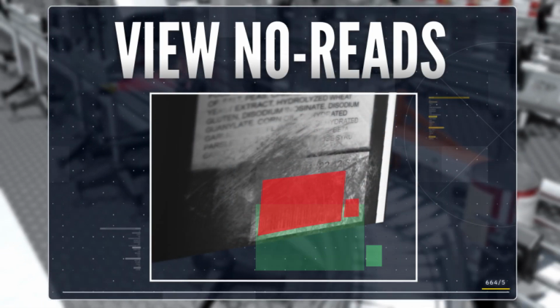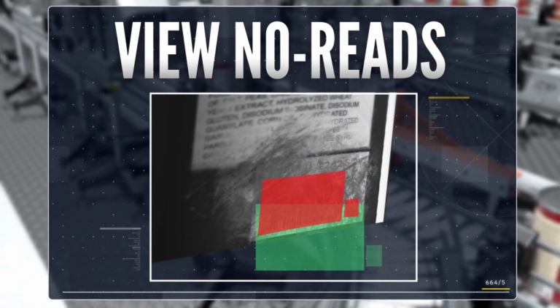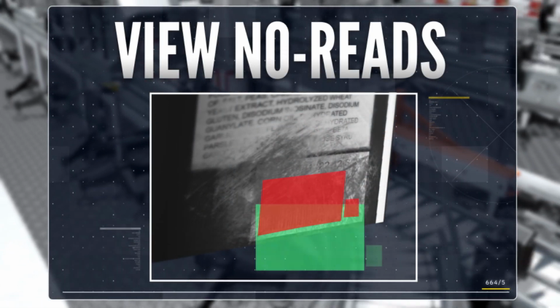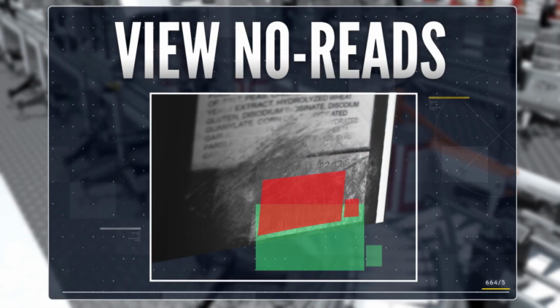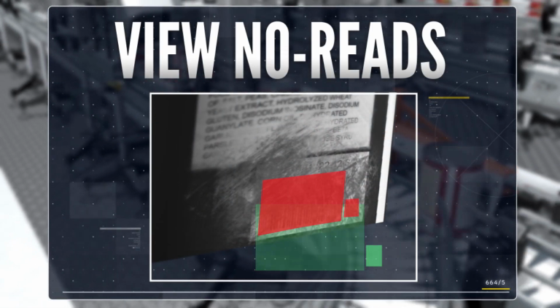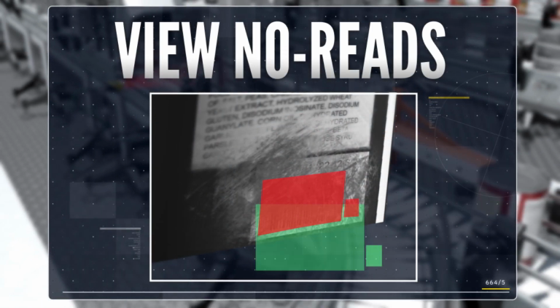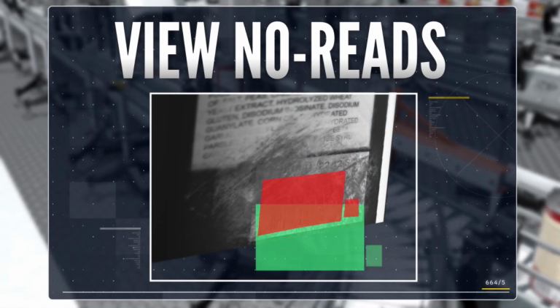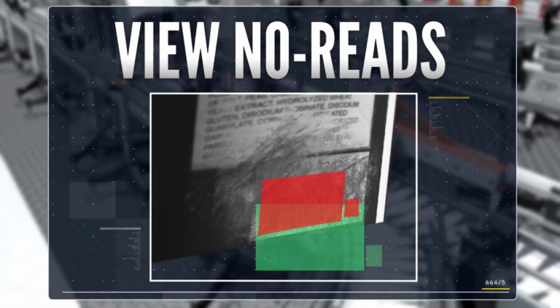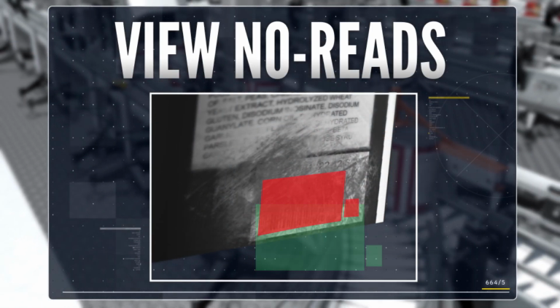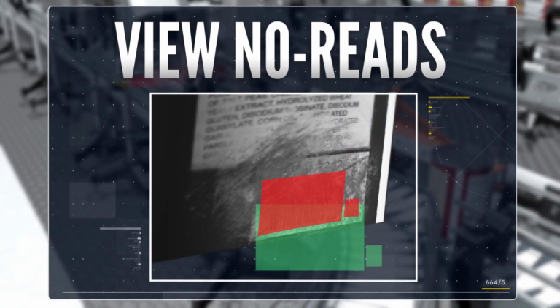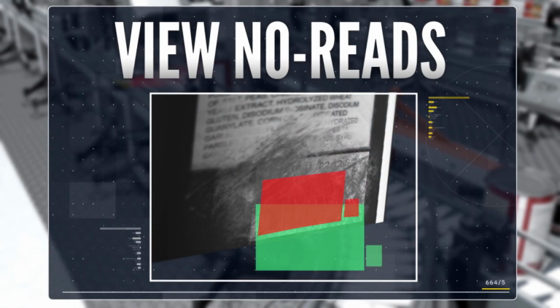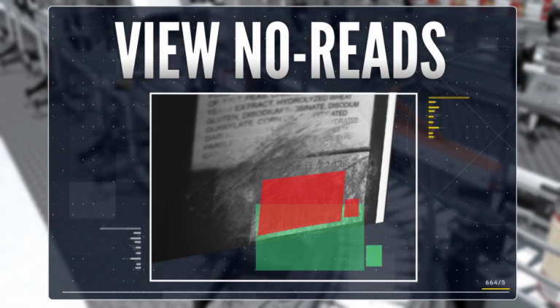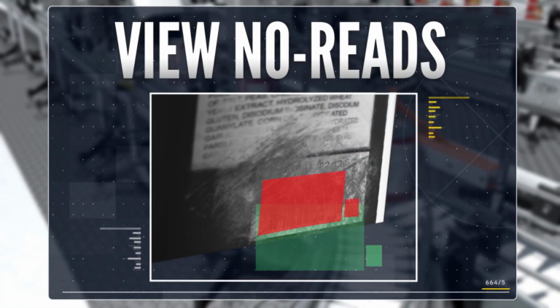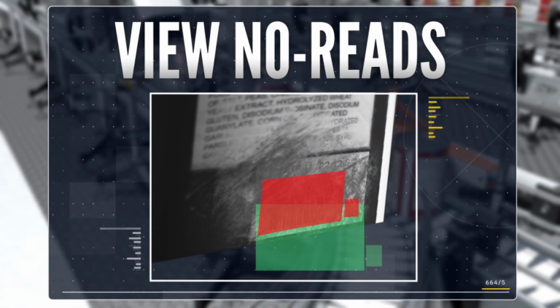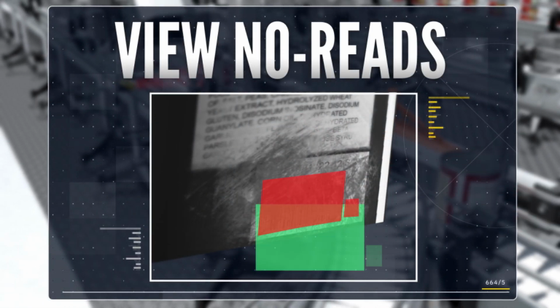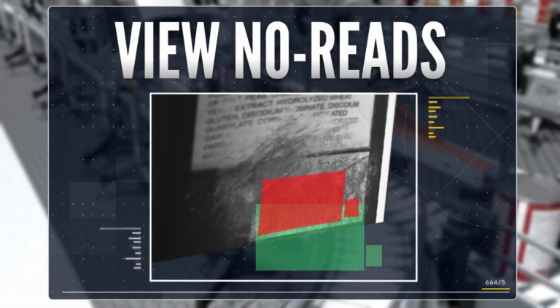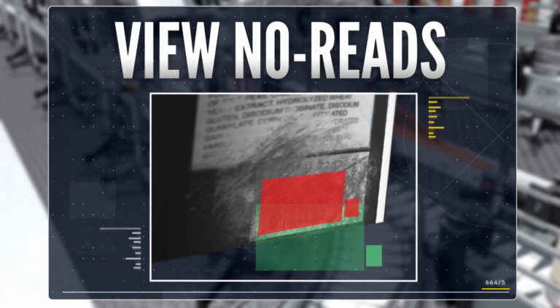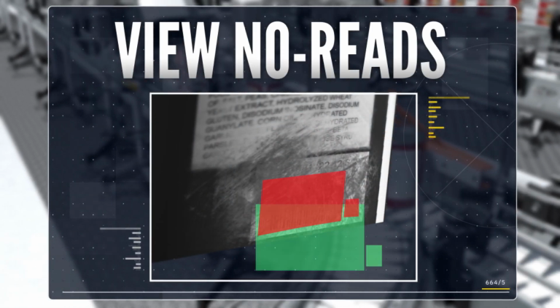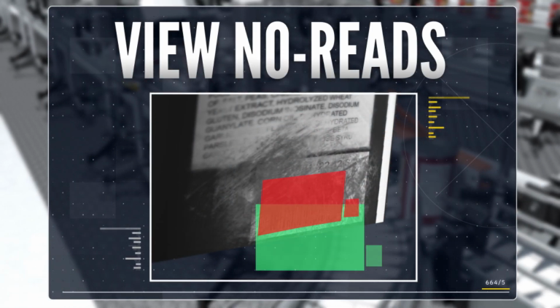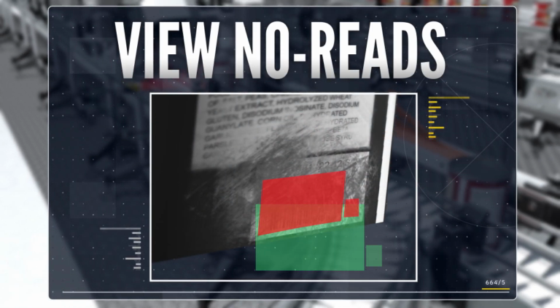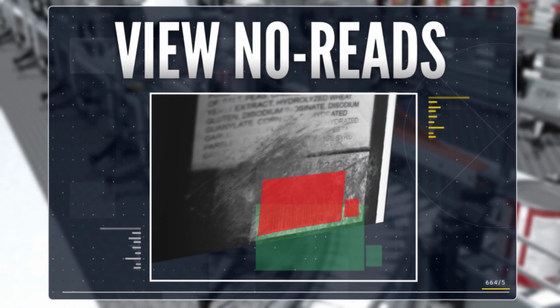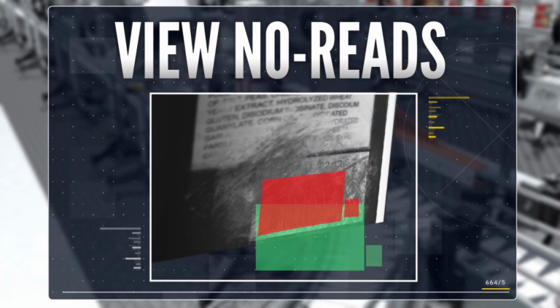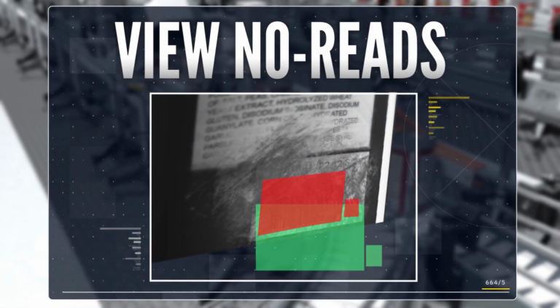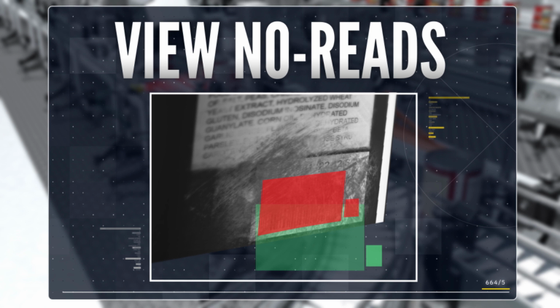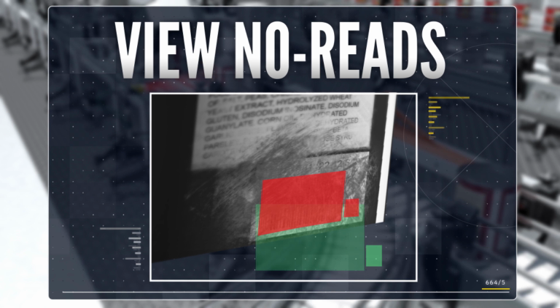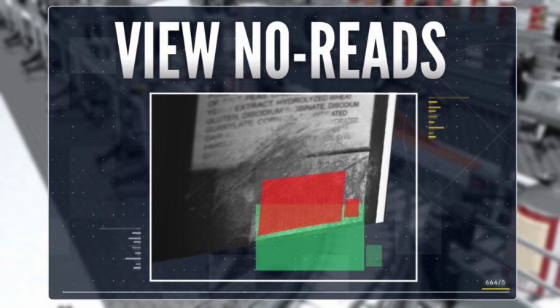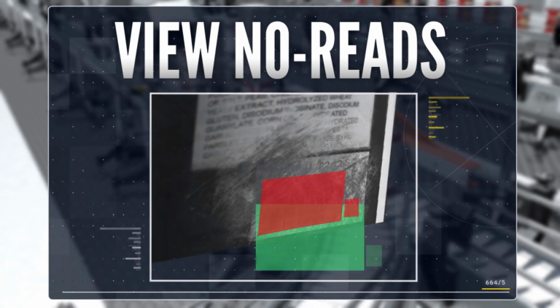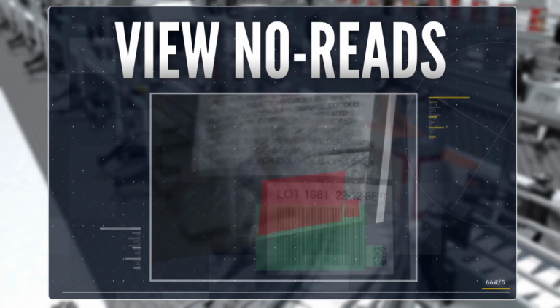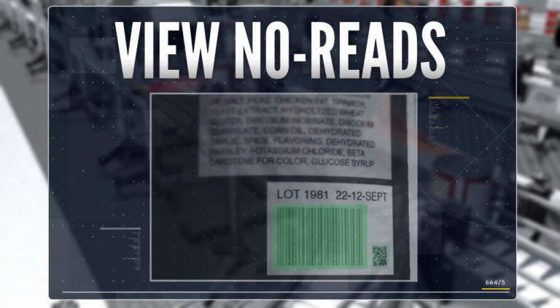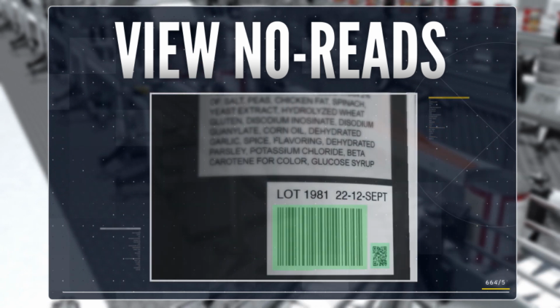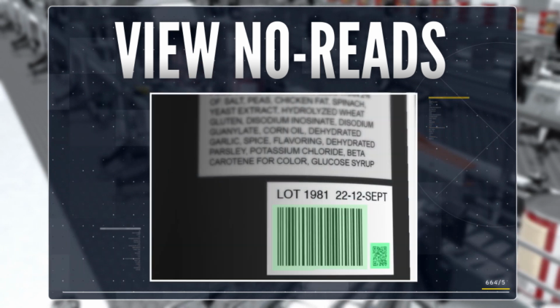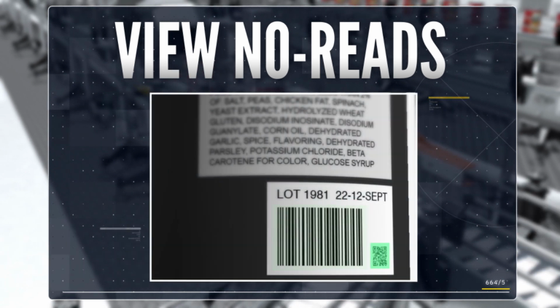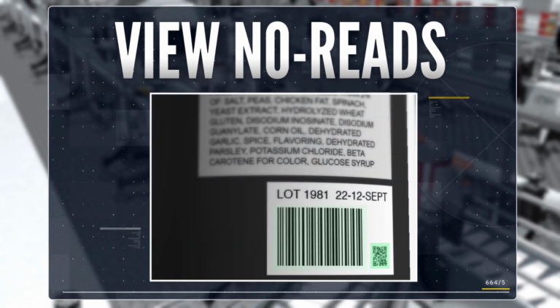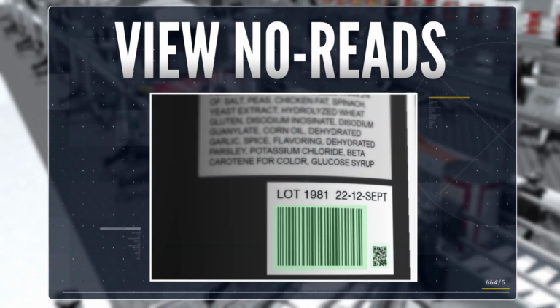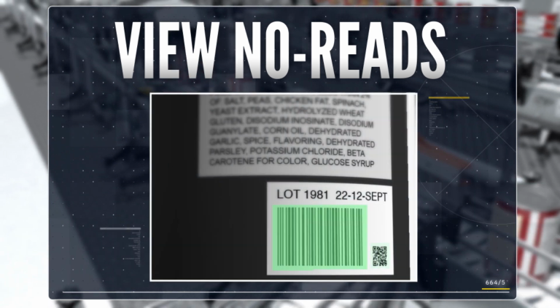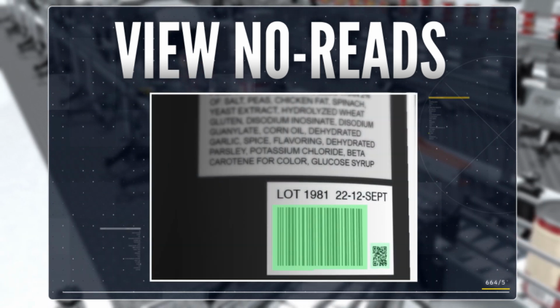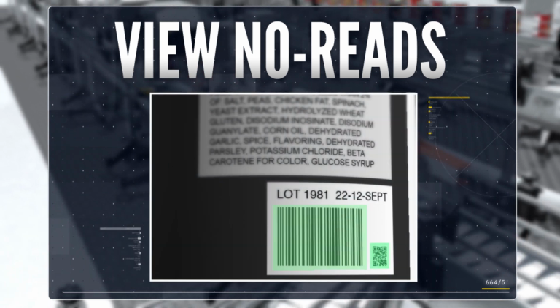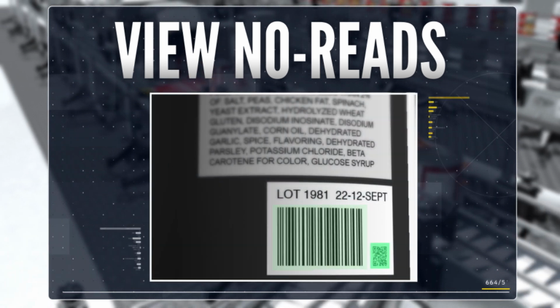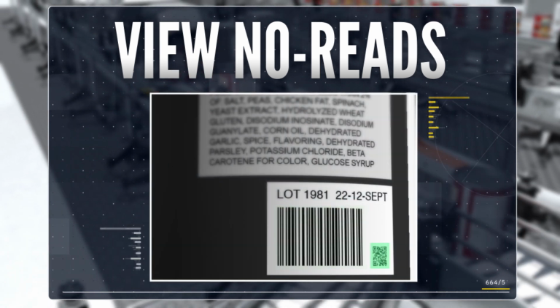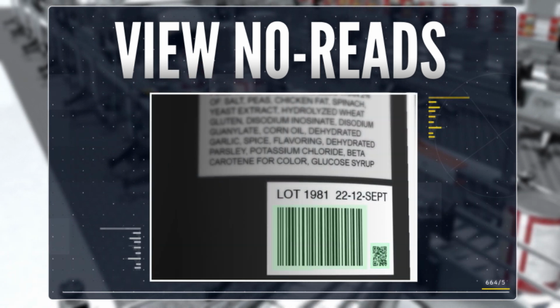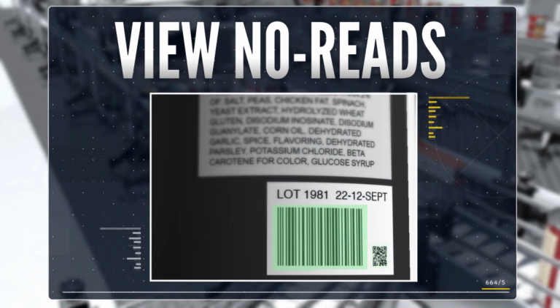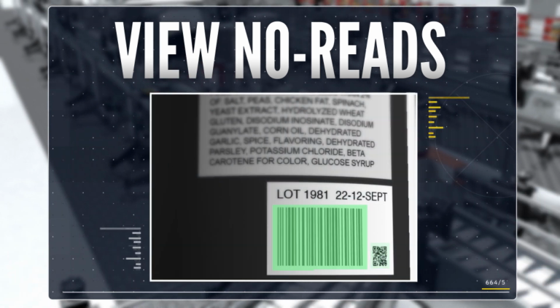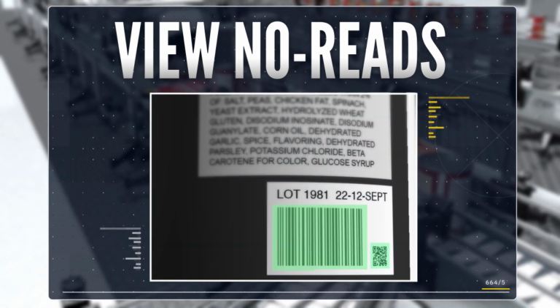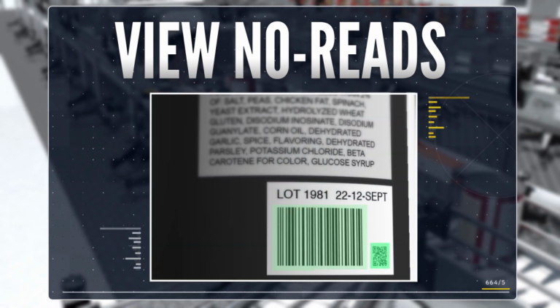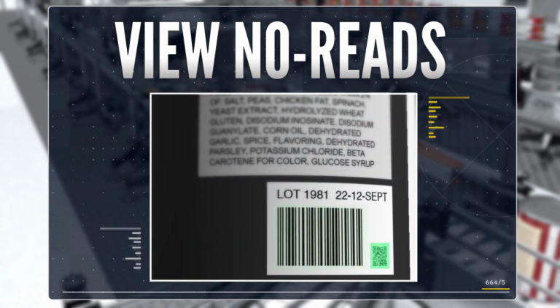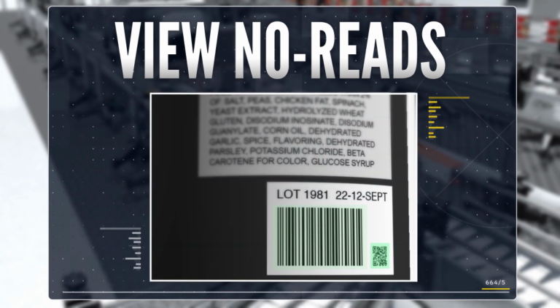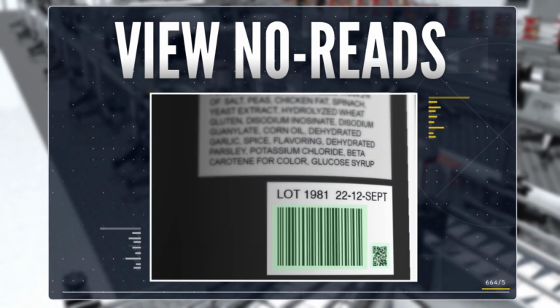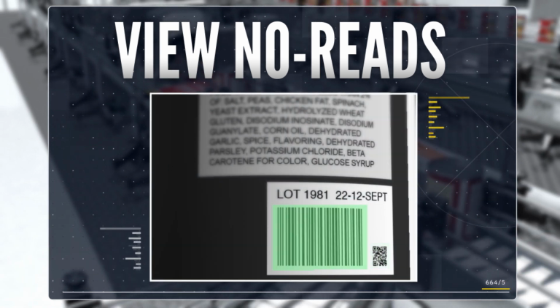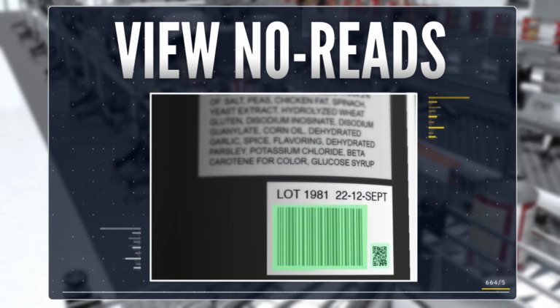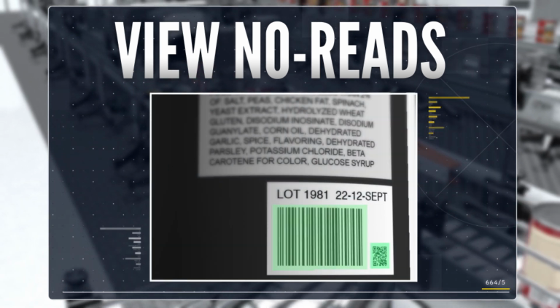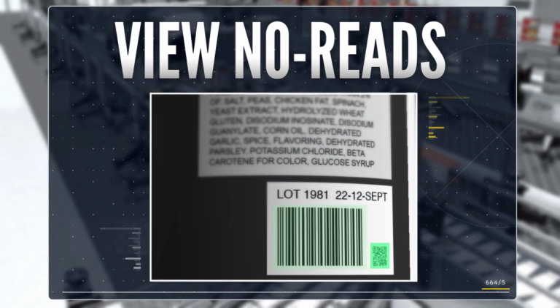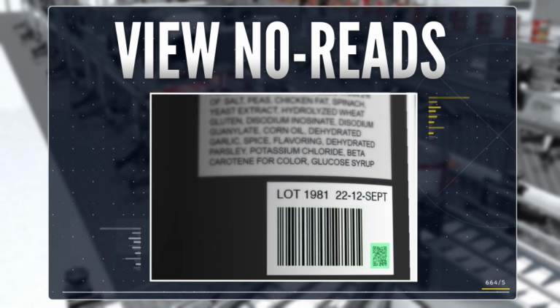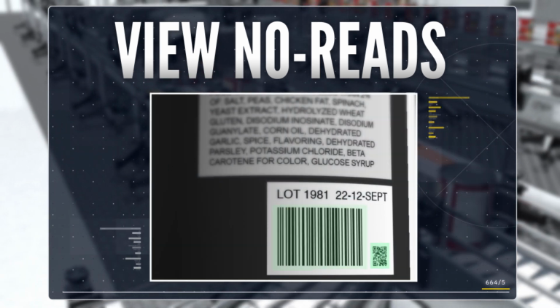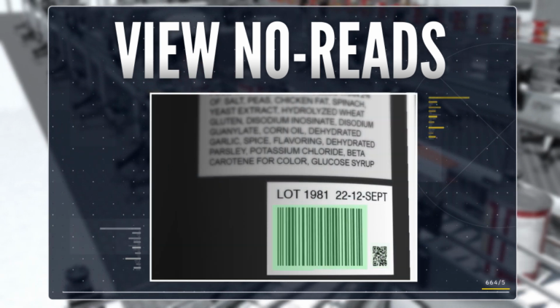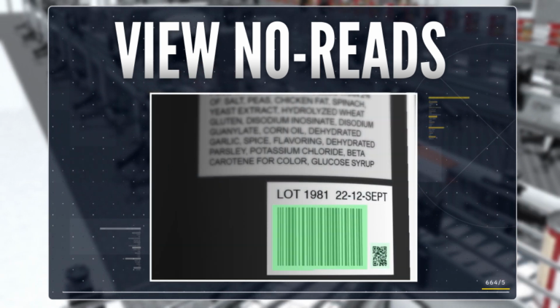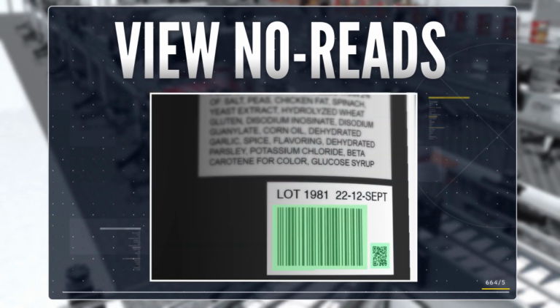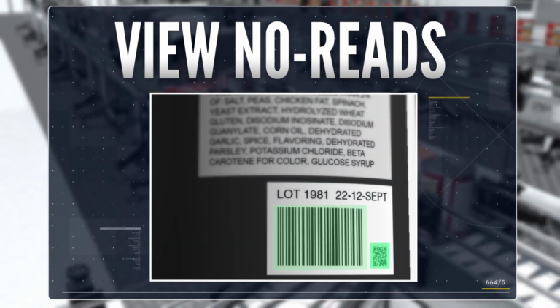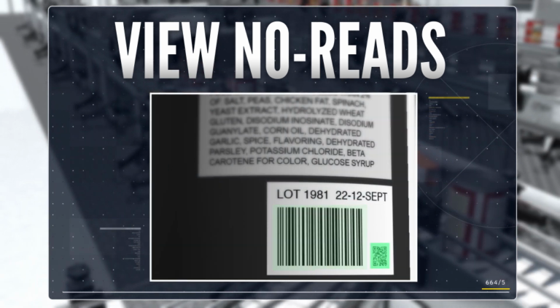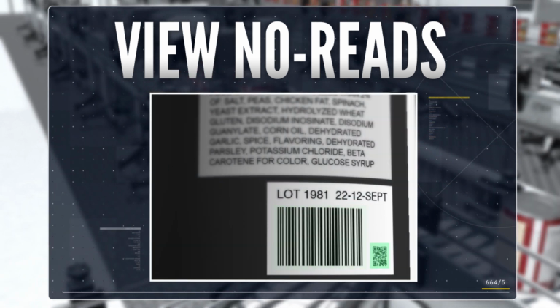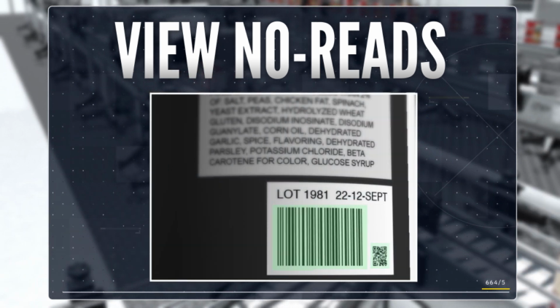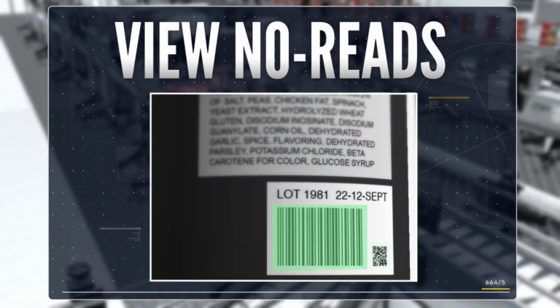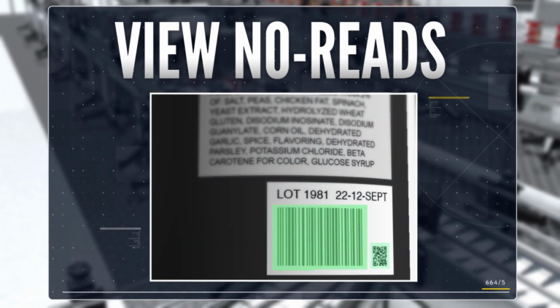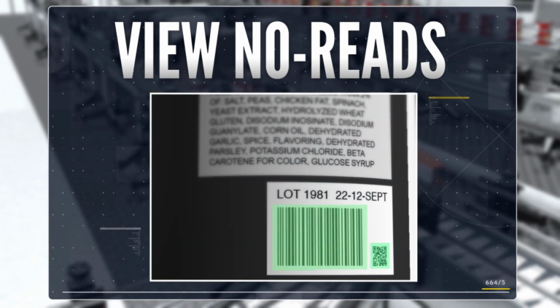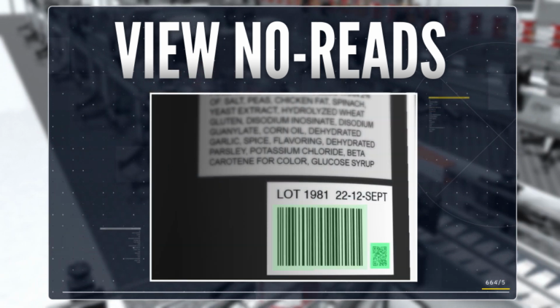This costs time and money. With Edge Intelligence, you can analyze the no-read images to determine the cause of the error, allowing you to fix the problem upstream.